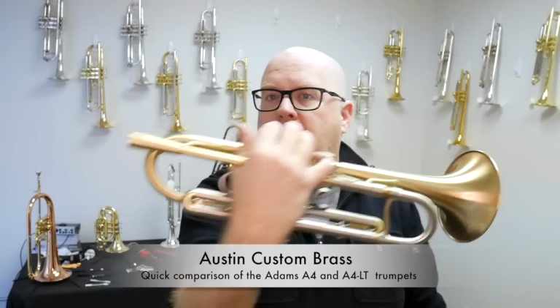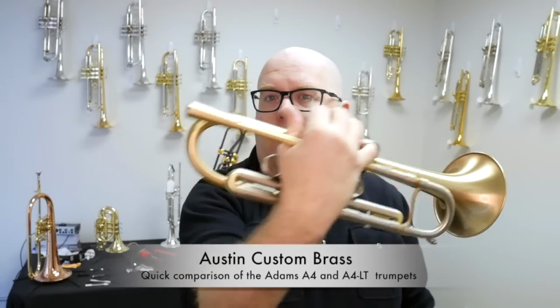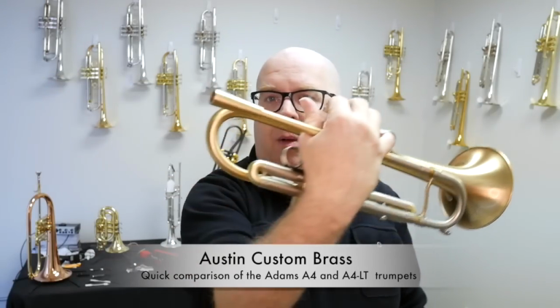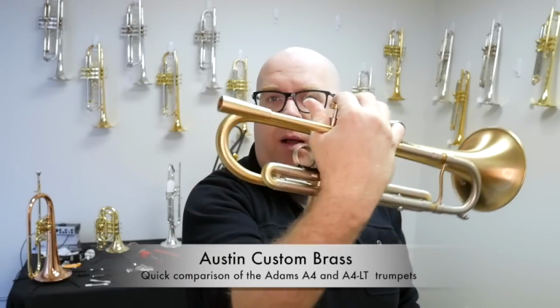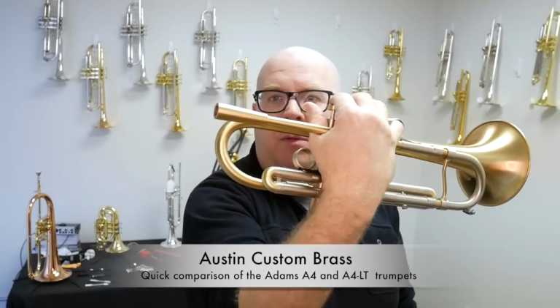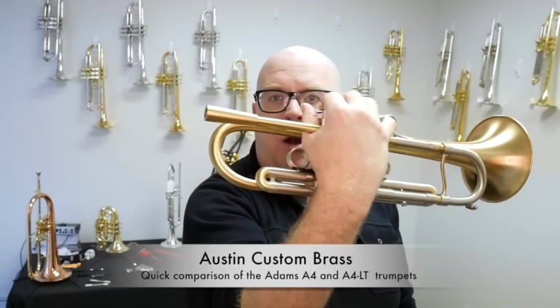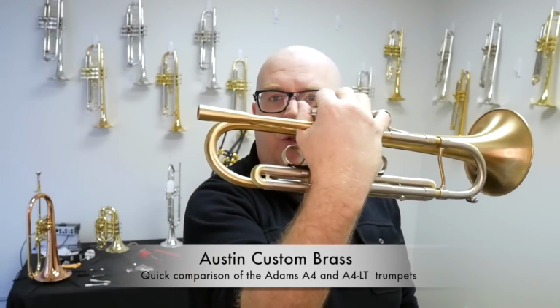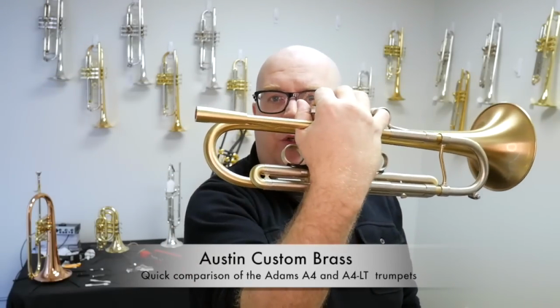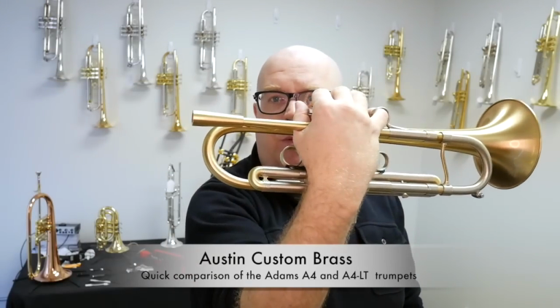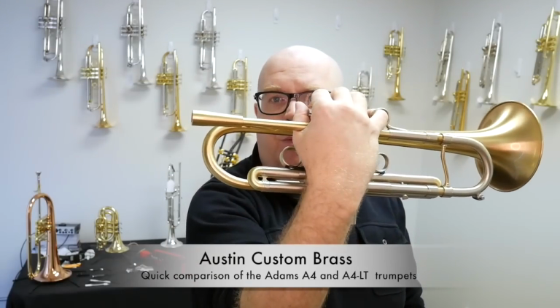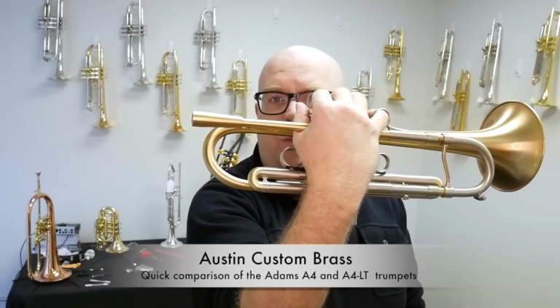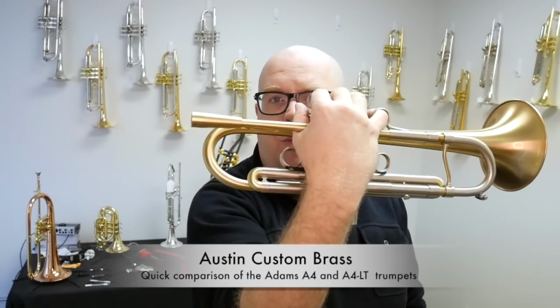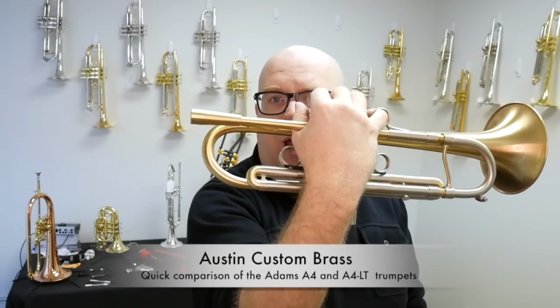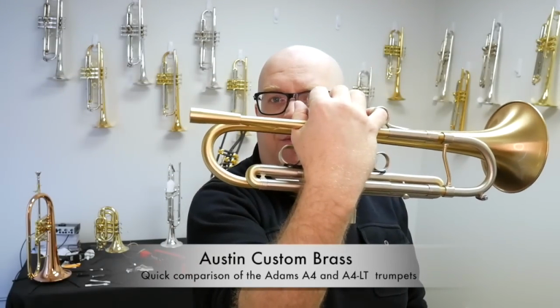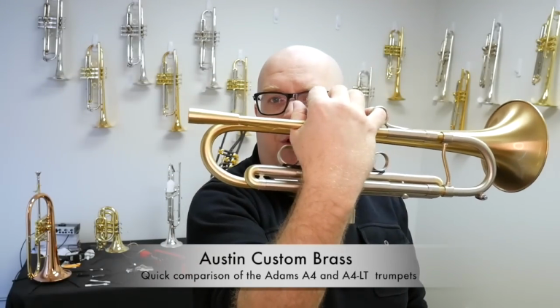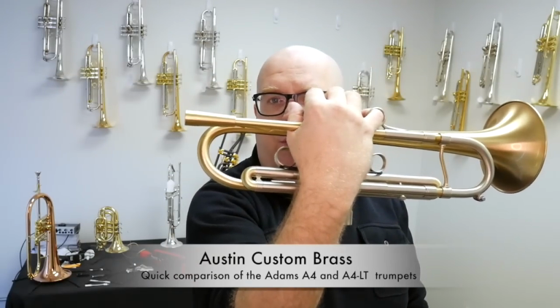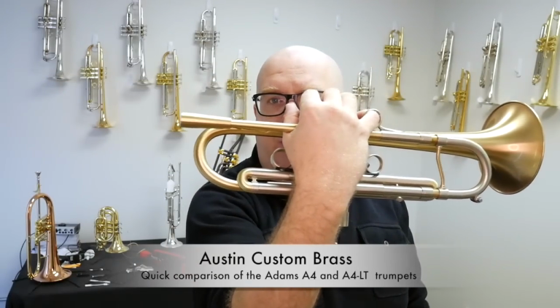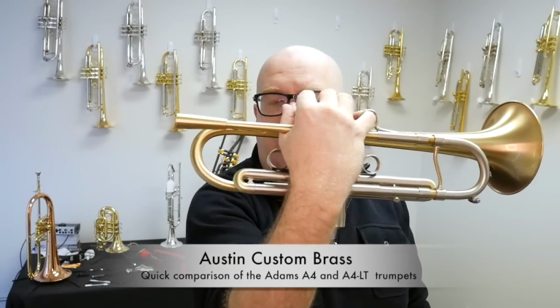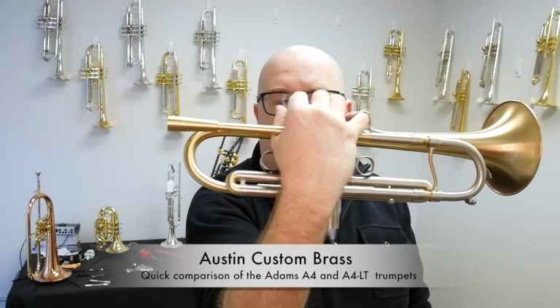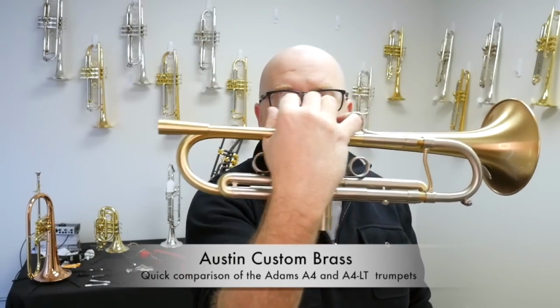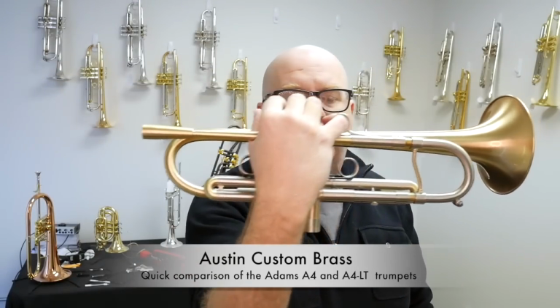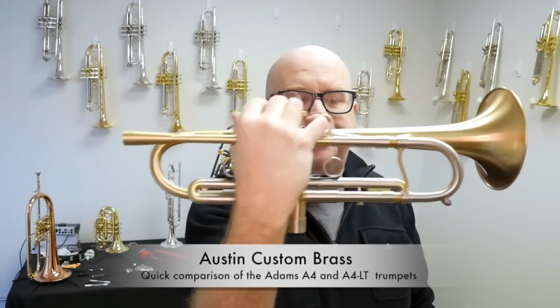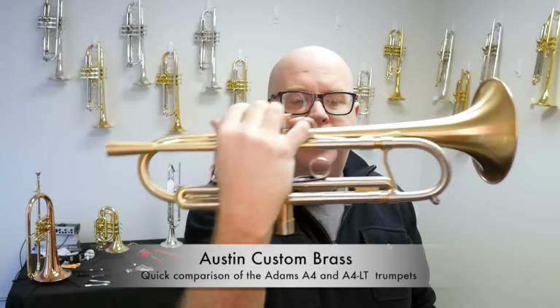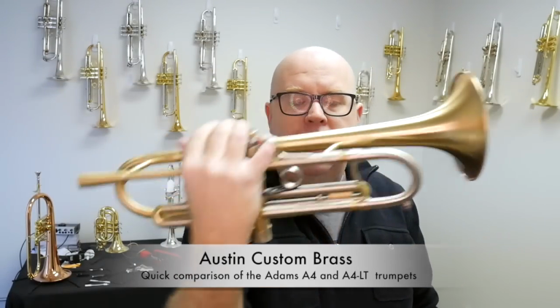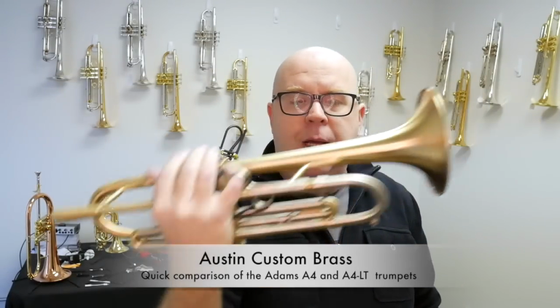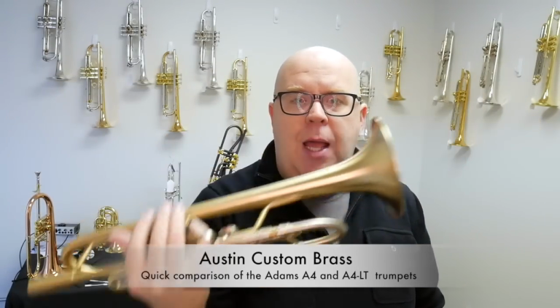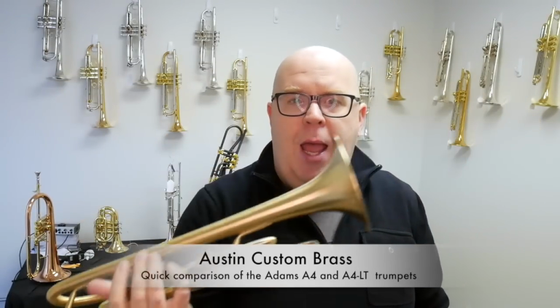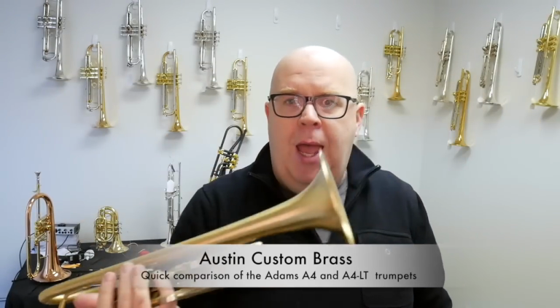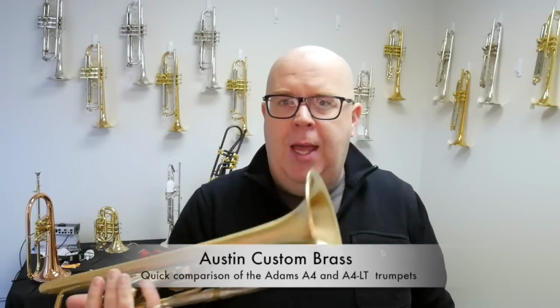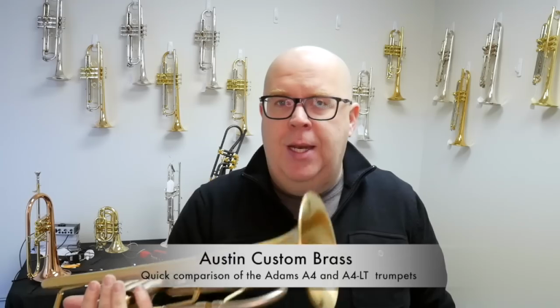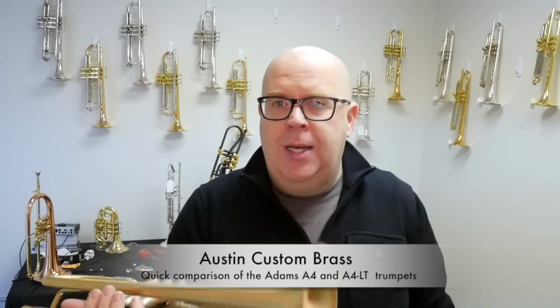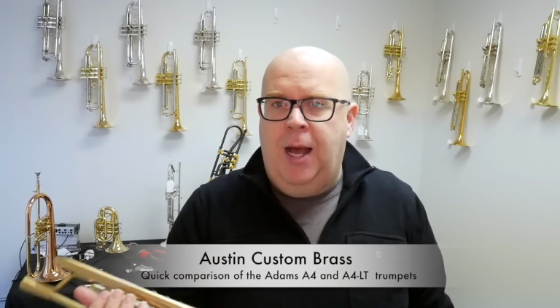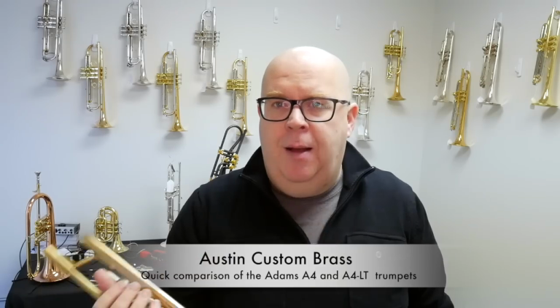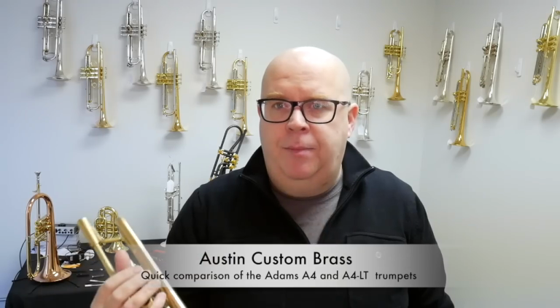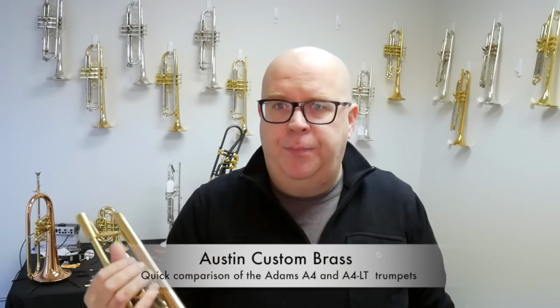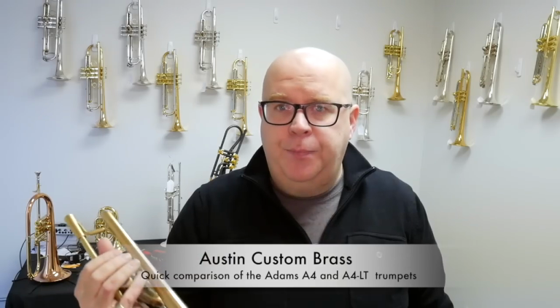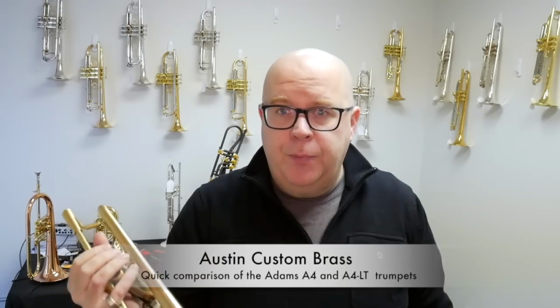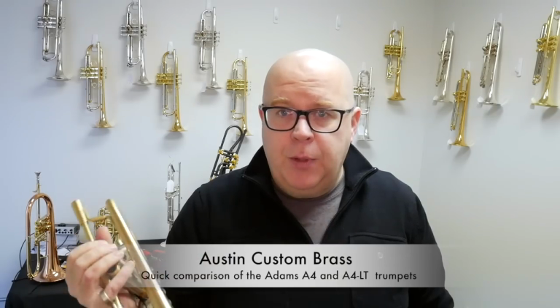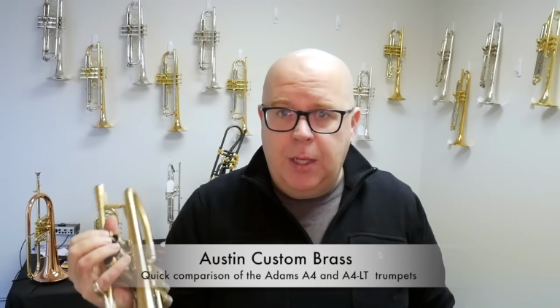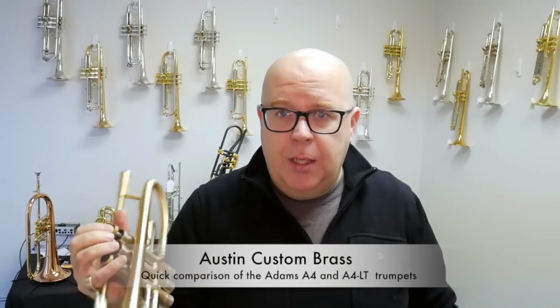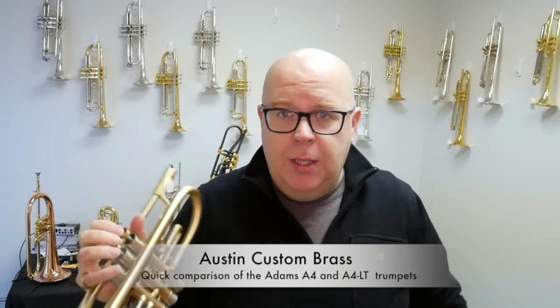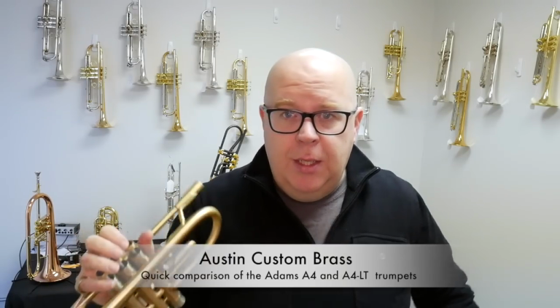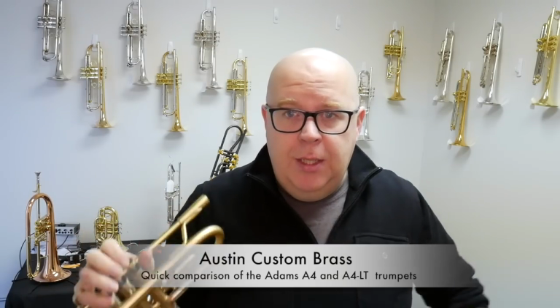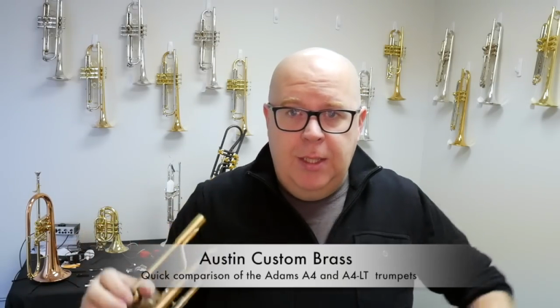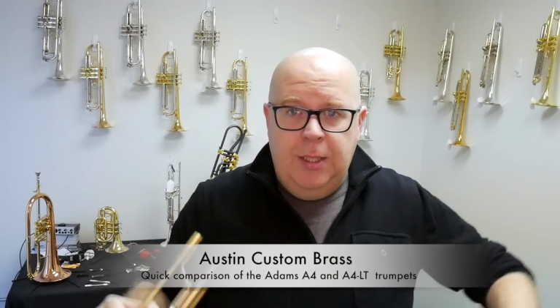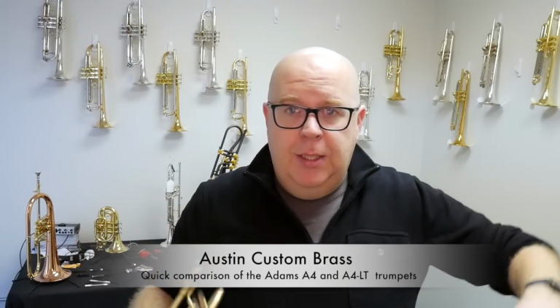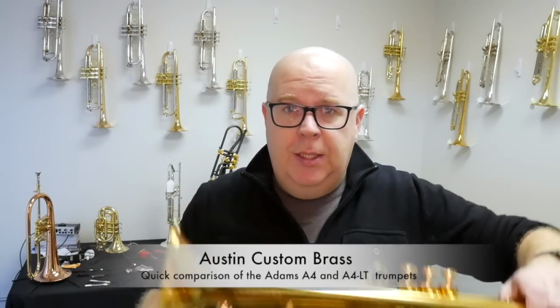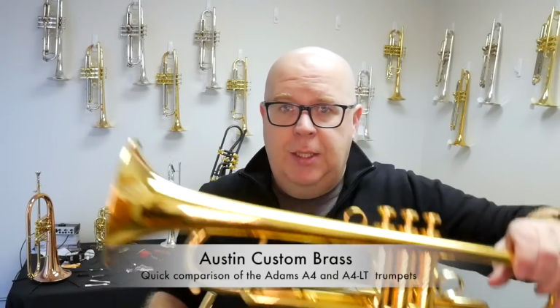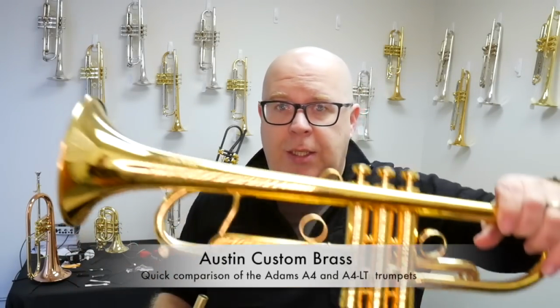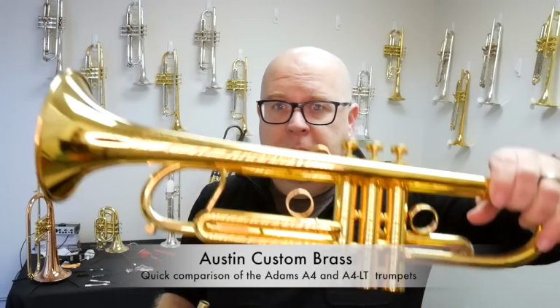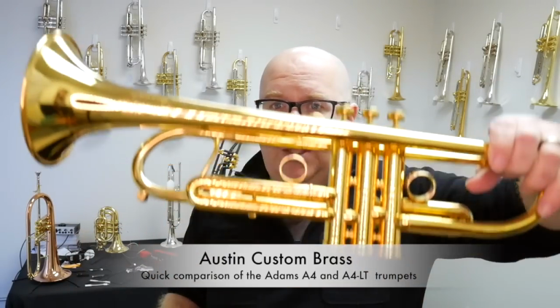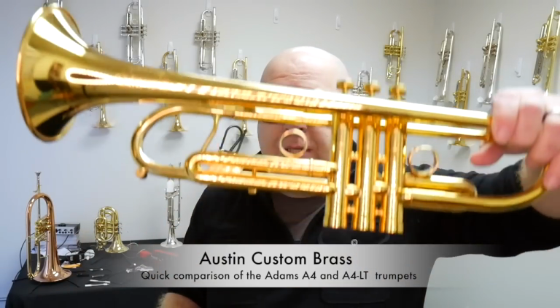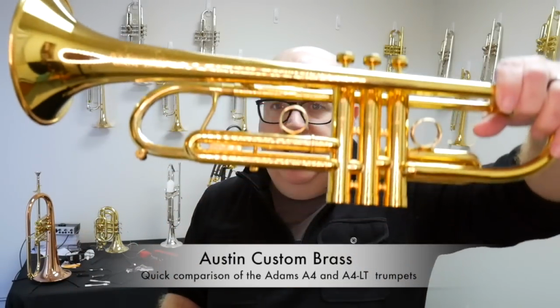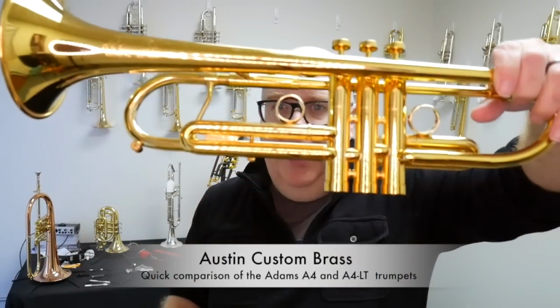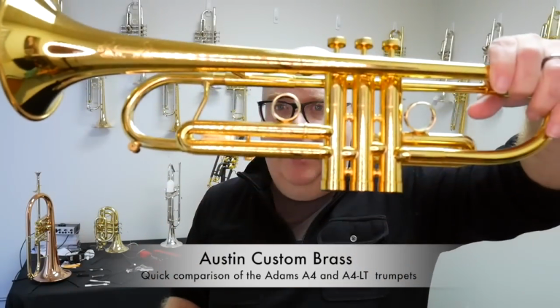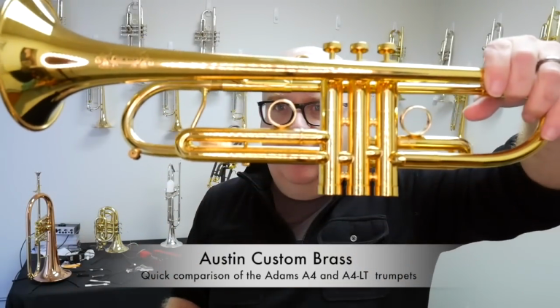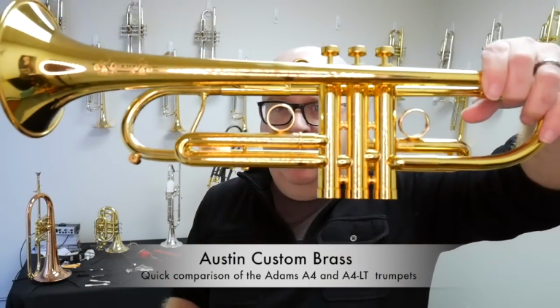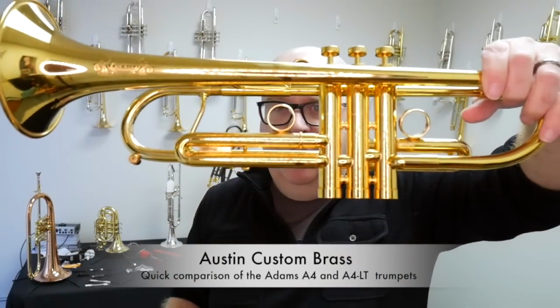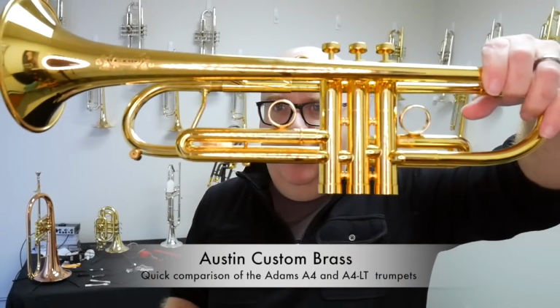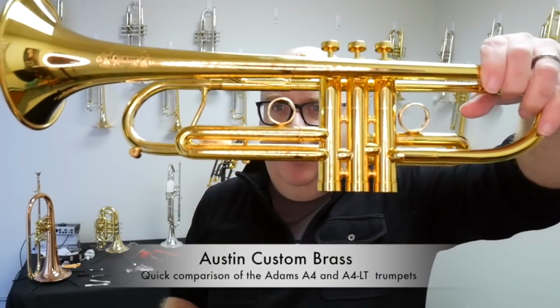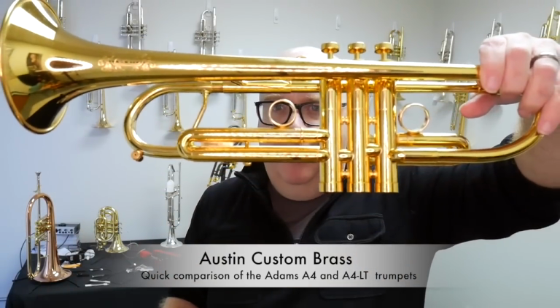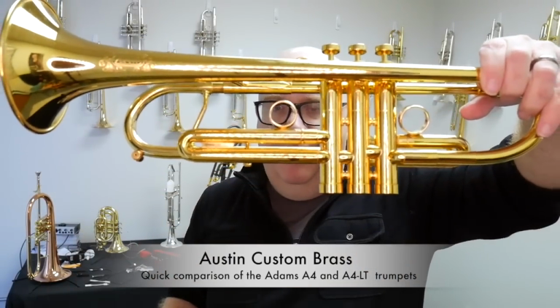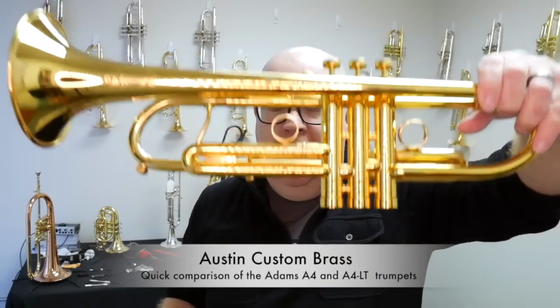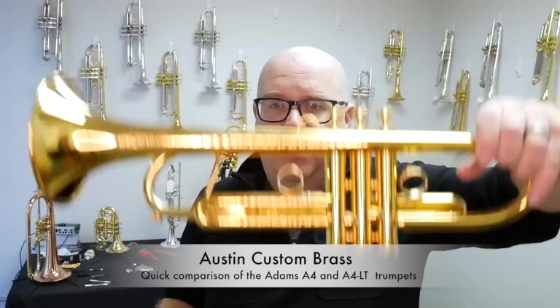The A4 itself has a 5.5-inch bell, more nickel trim throughout — as you can see, especially look at the valve cluster right there and see how there's a pretty significant added weight on the cluster. It also has a larger, heavier receiver.